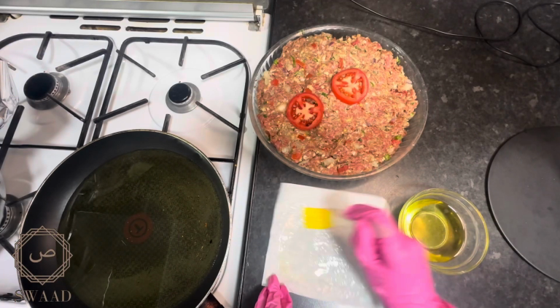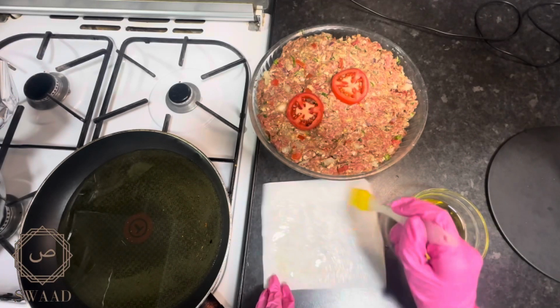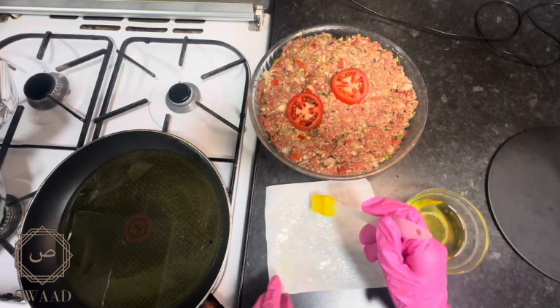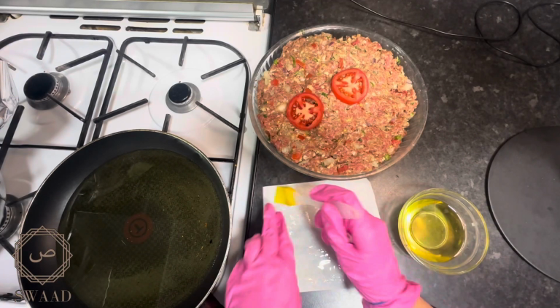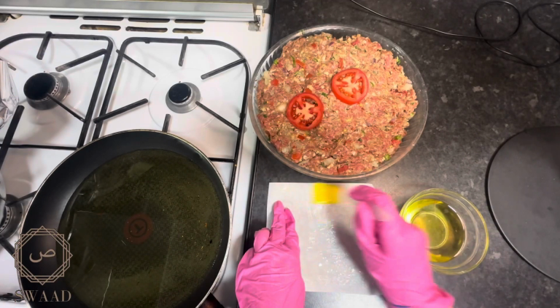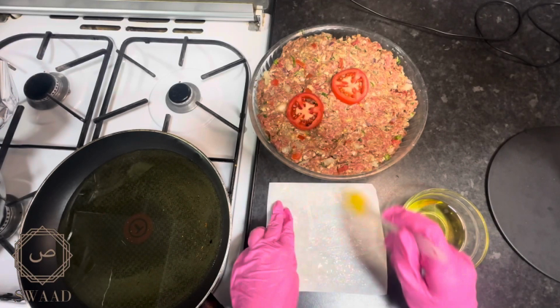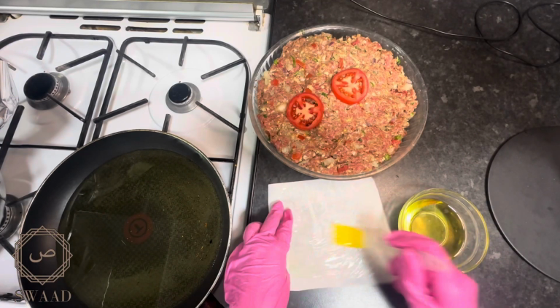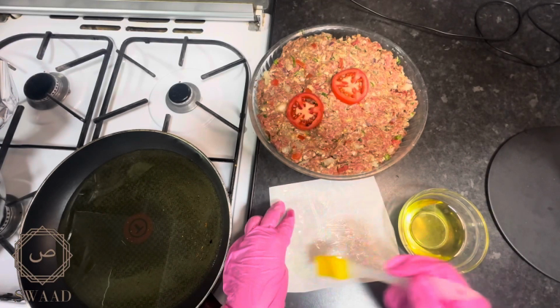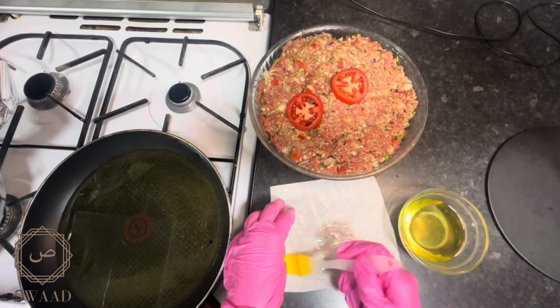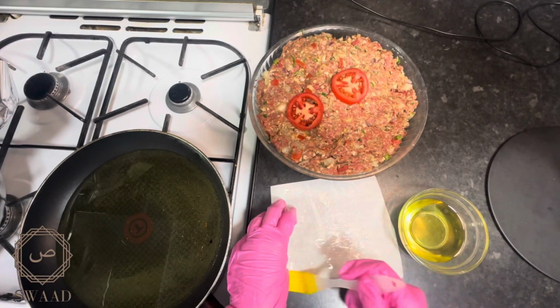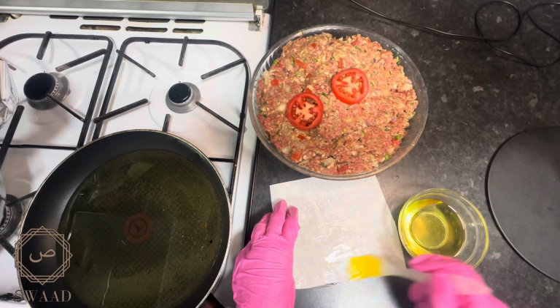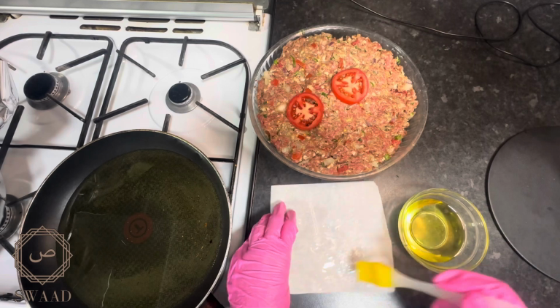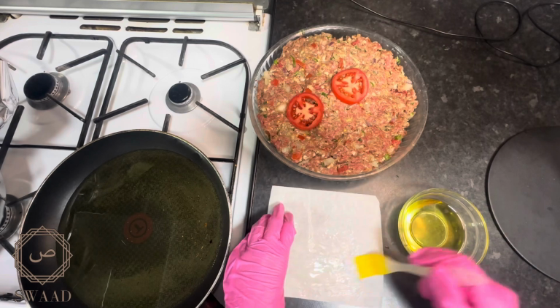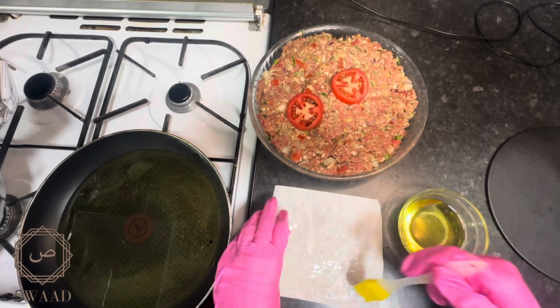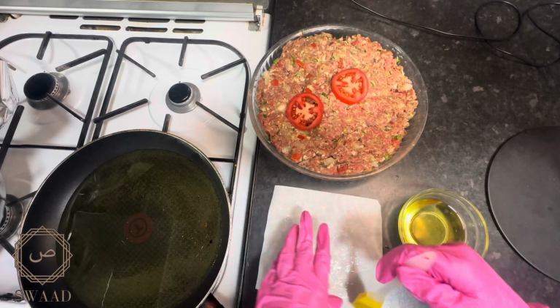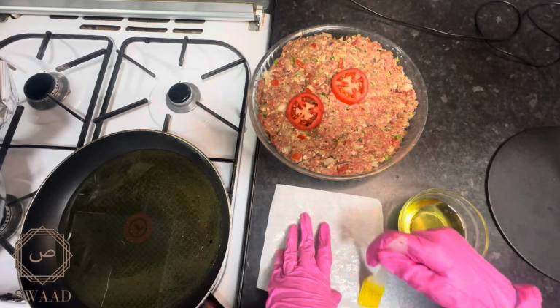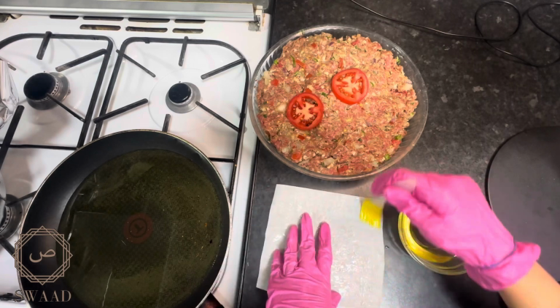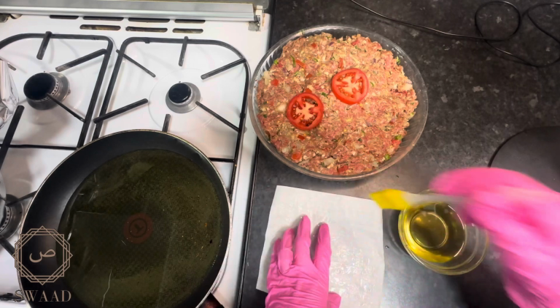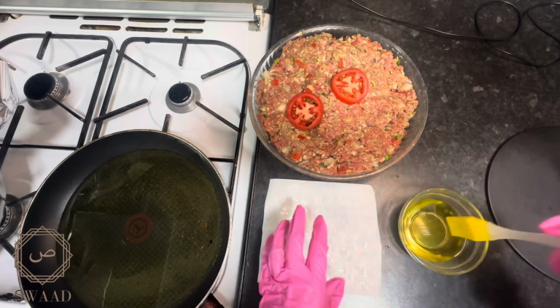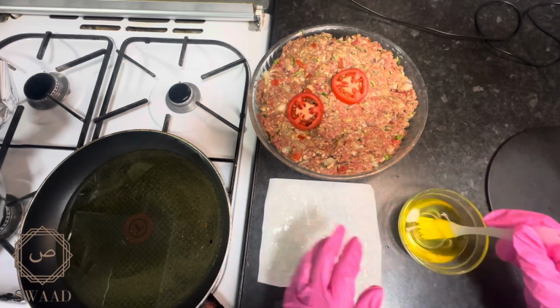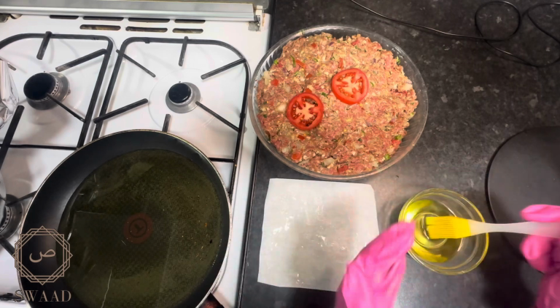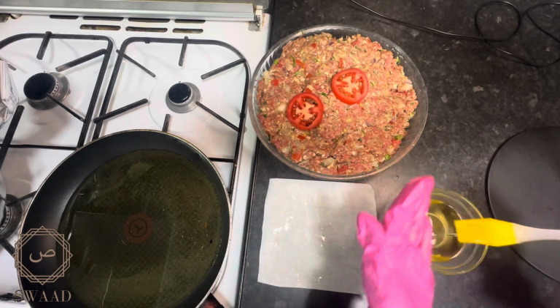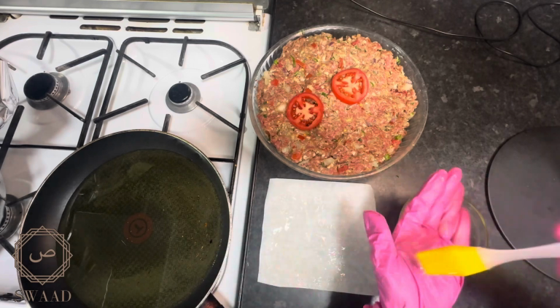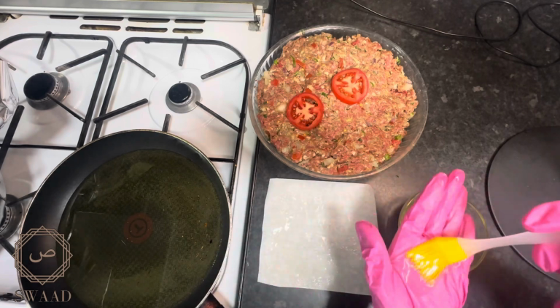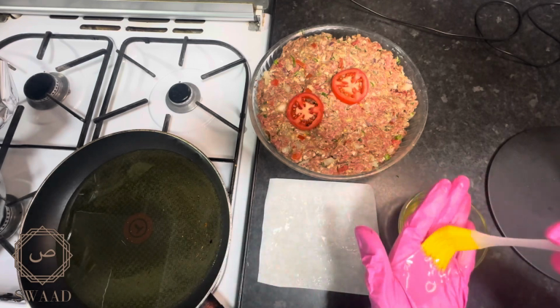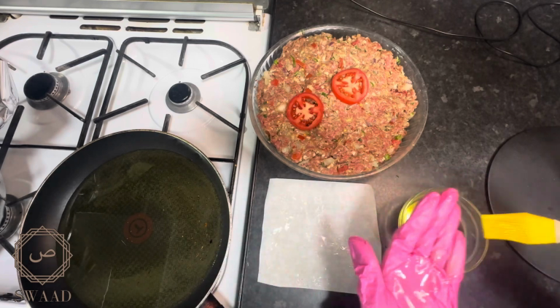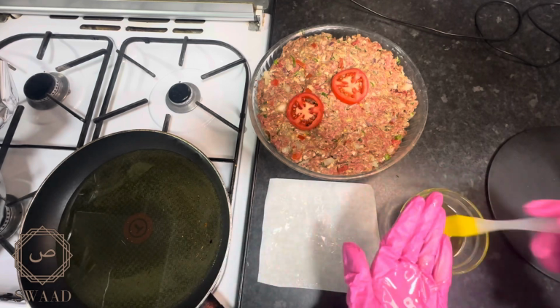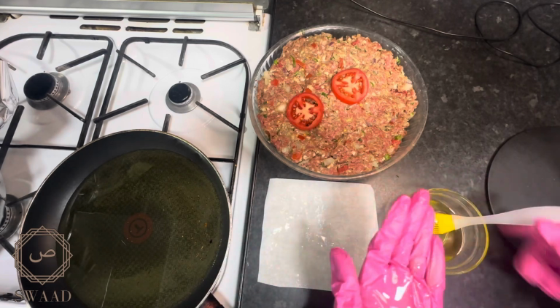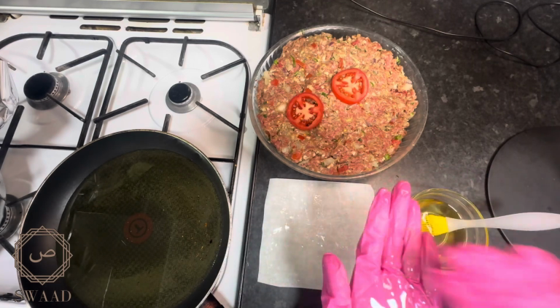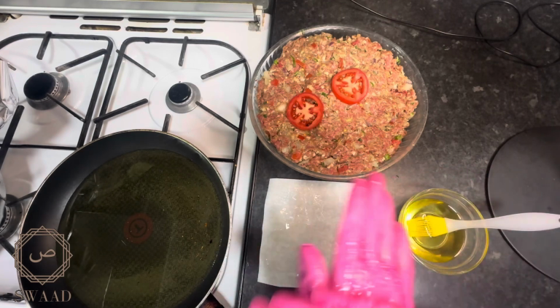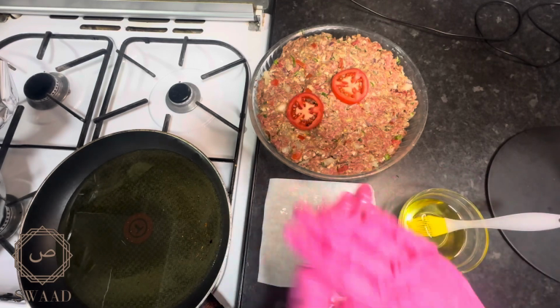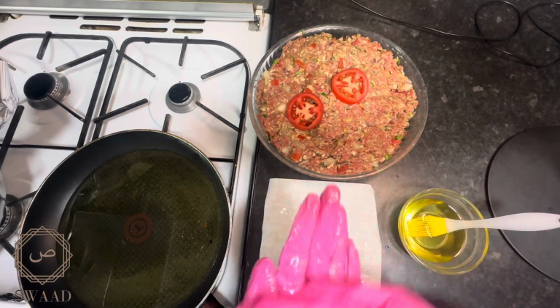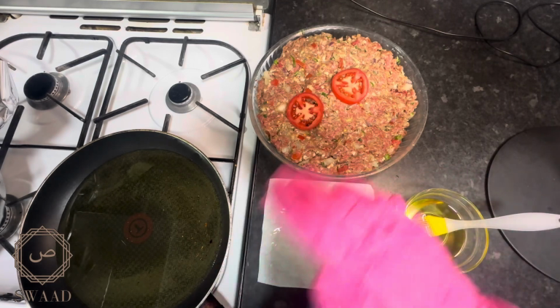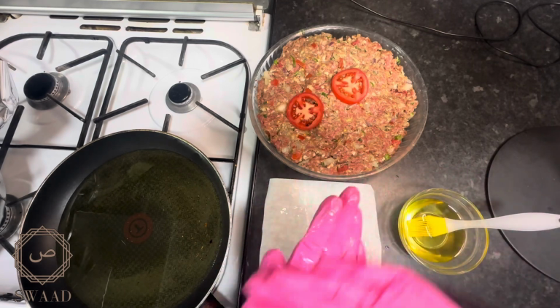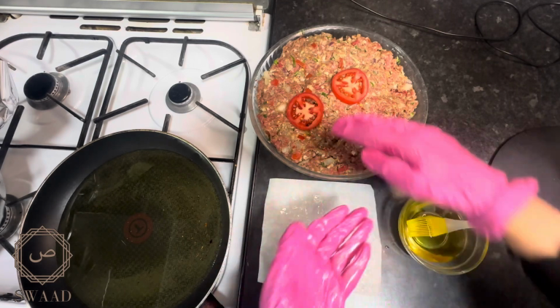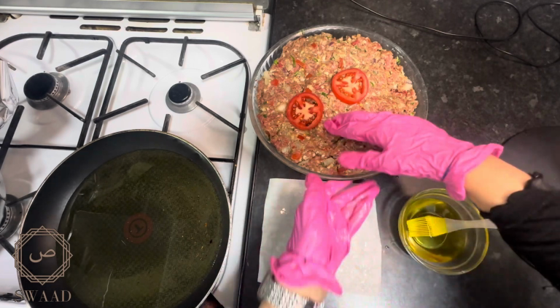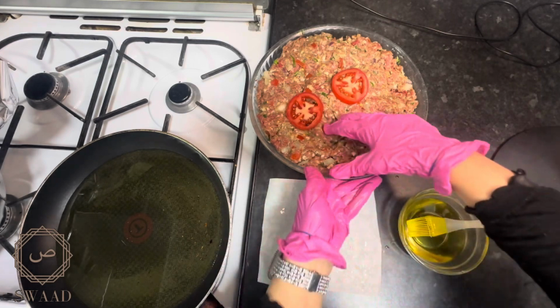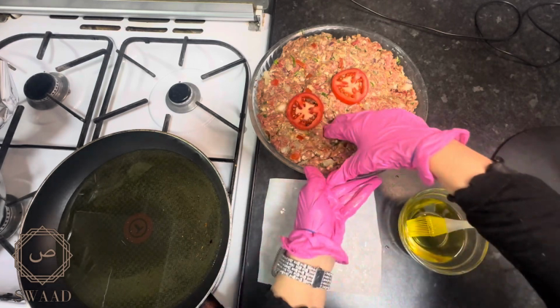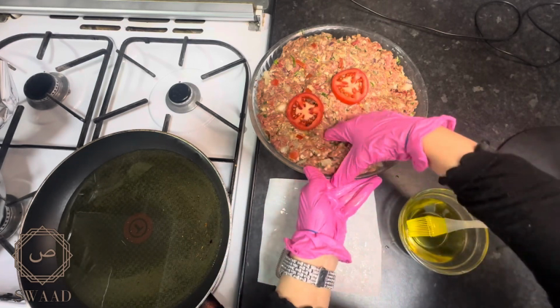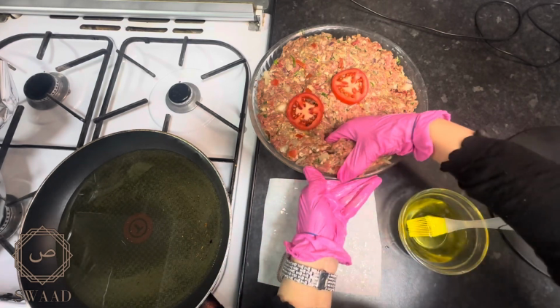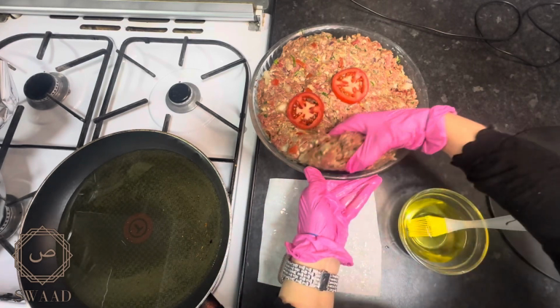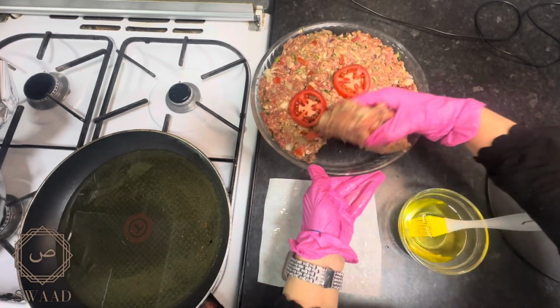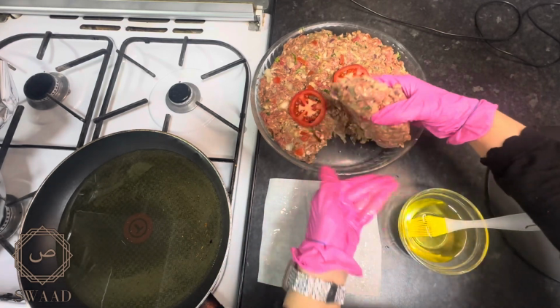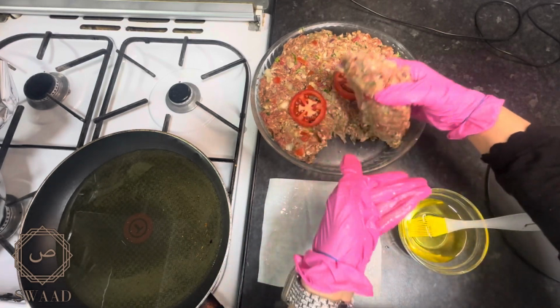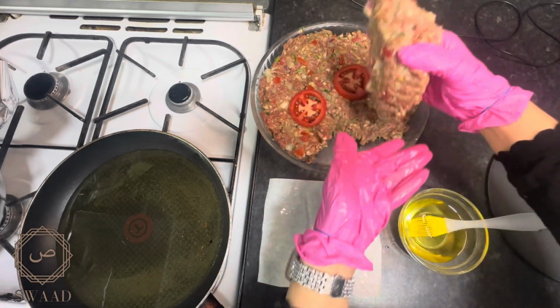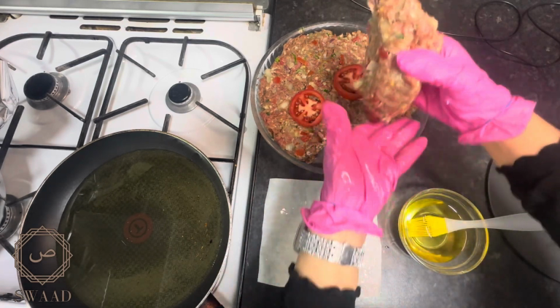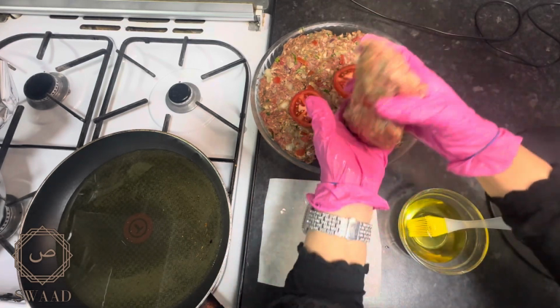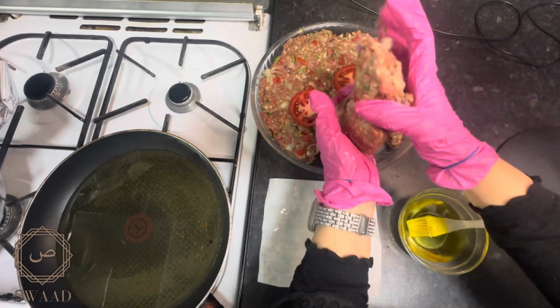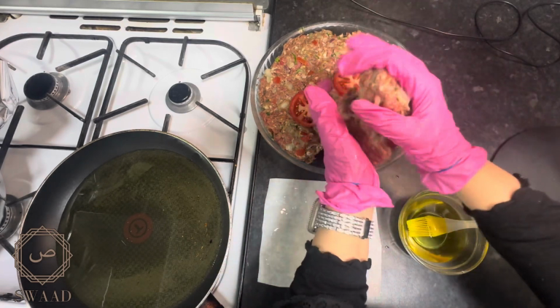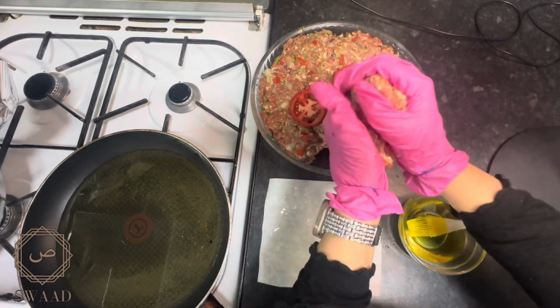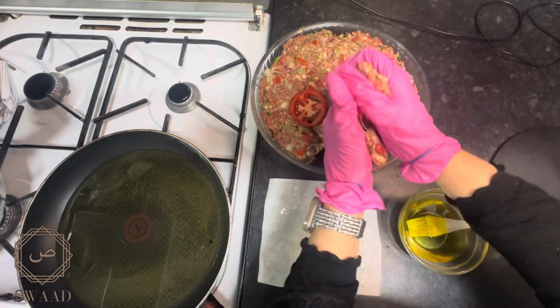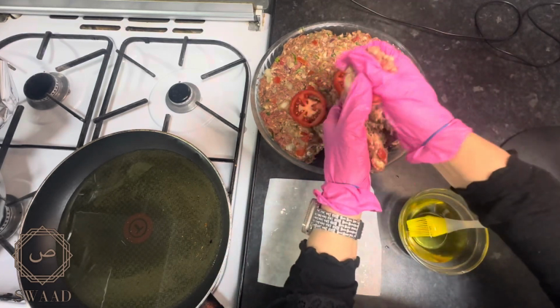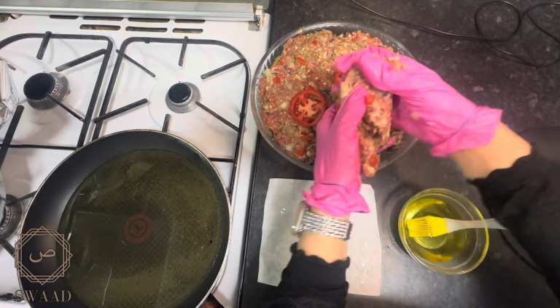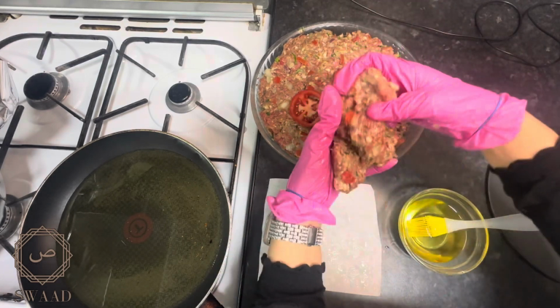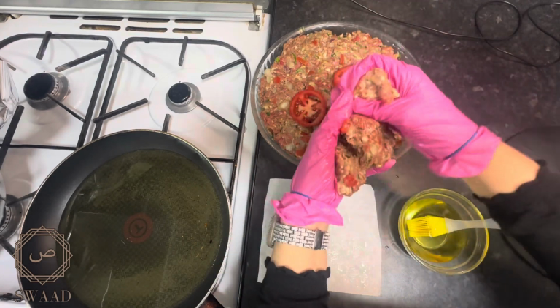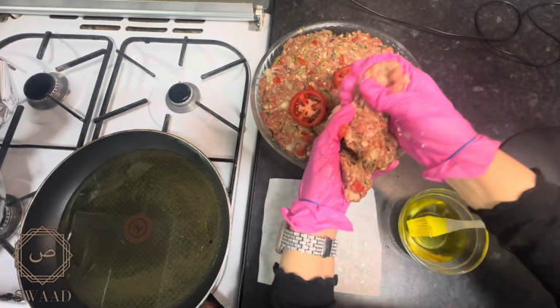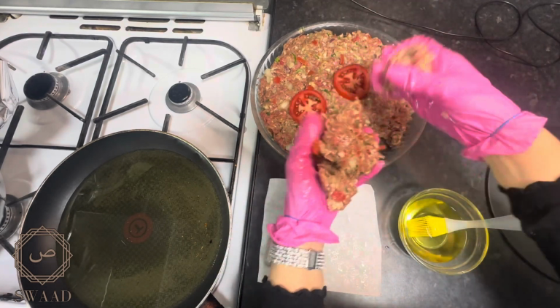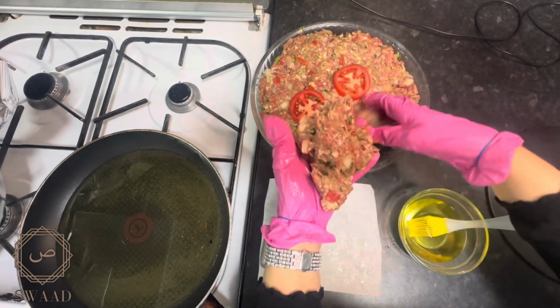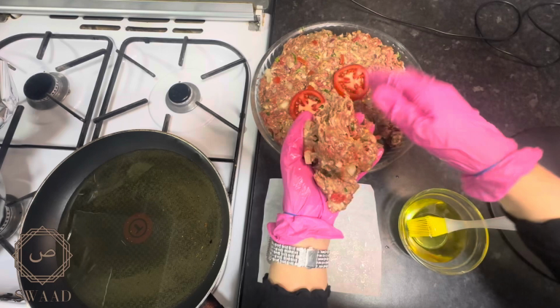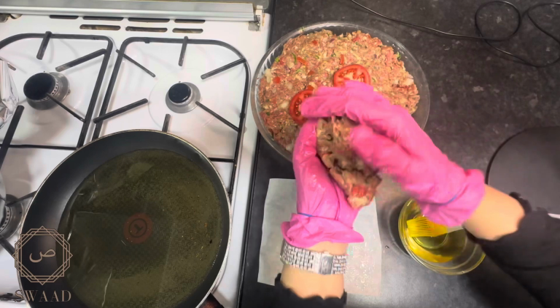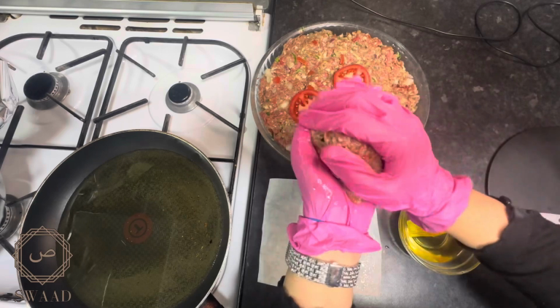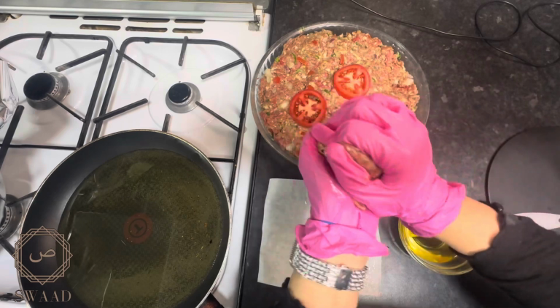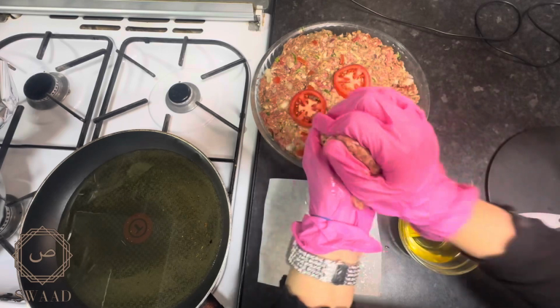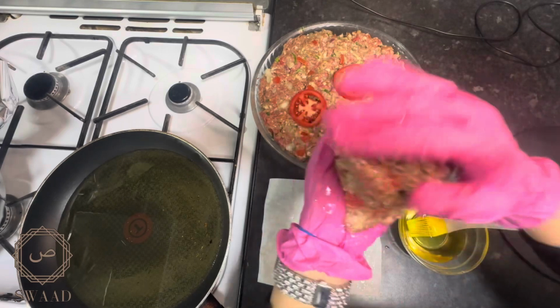A few hours later the kebab mix was ready. I brushed some oil onto some greaseproof paper and made half inch thick patties.